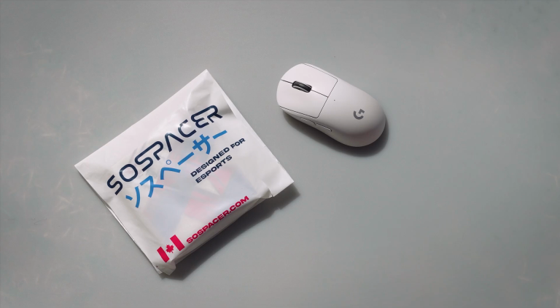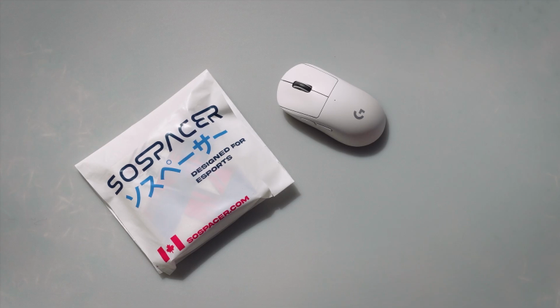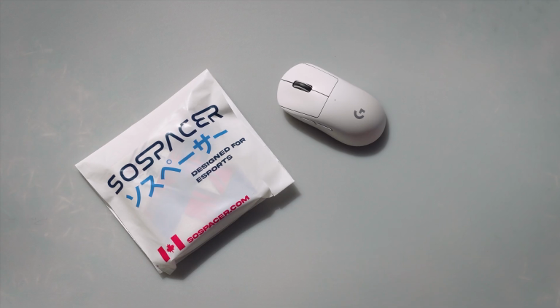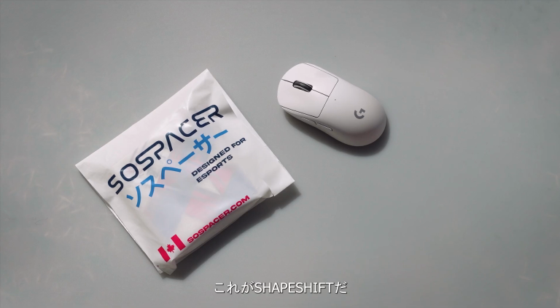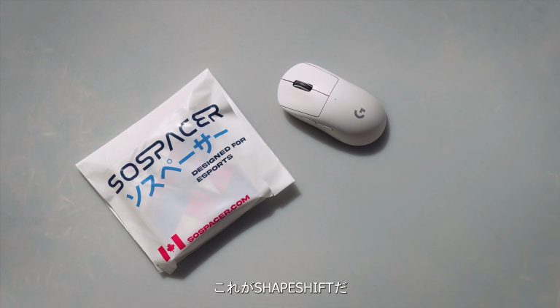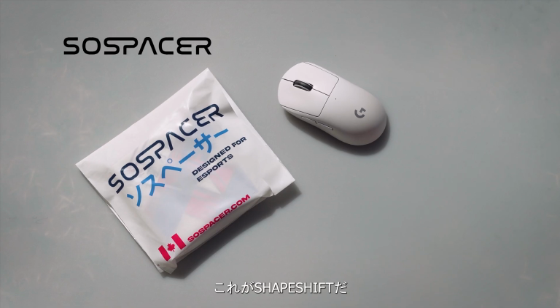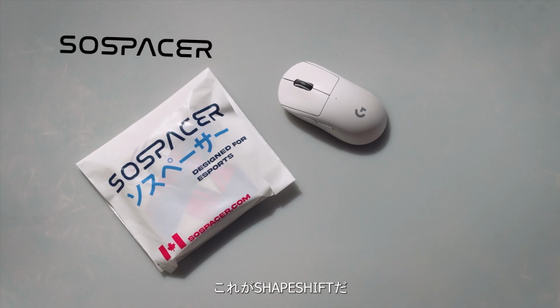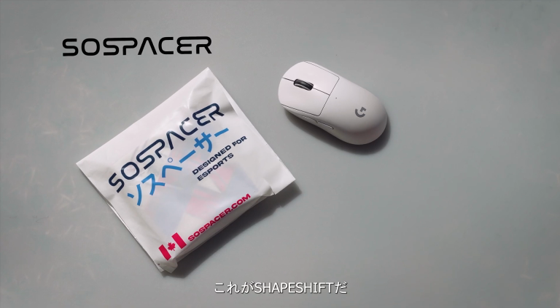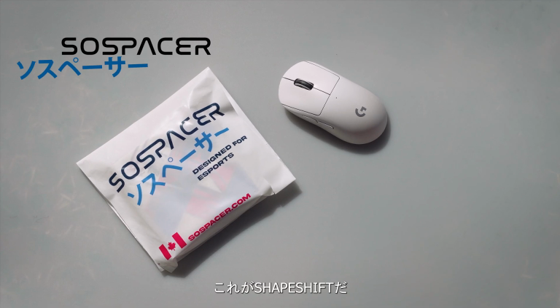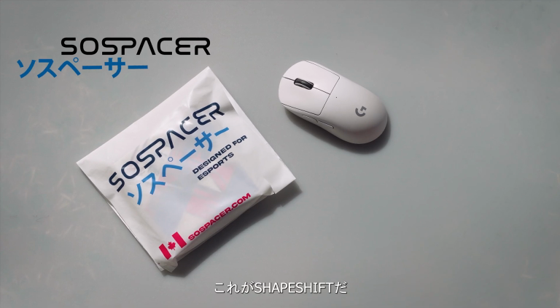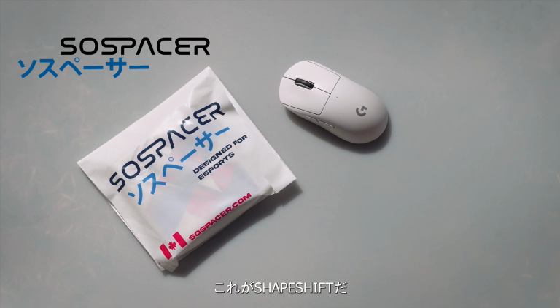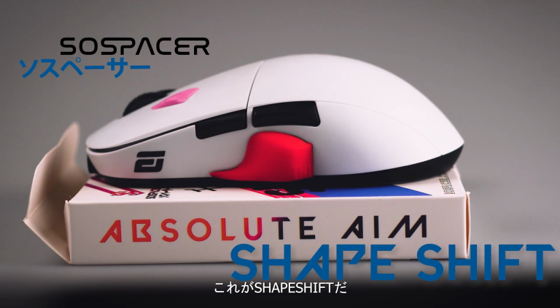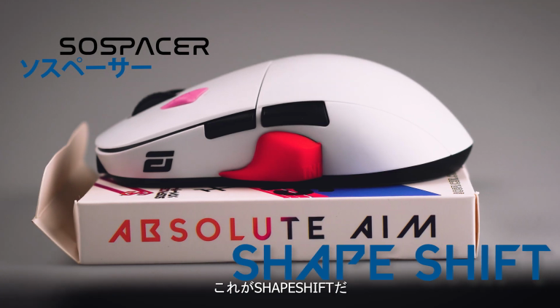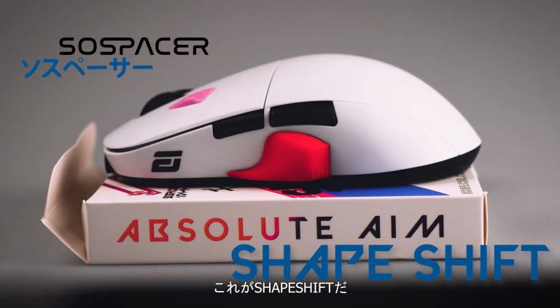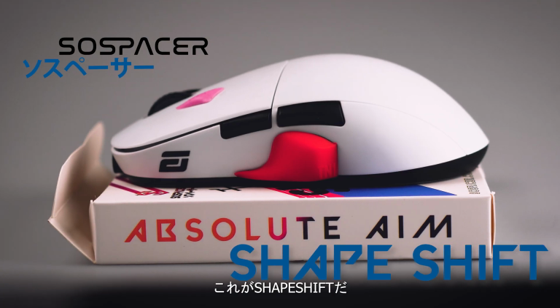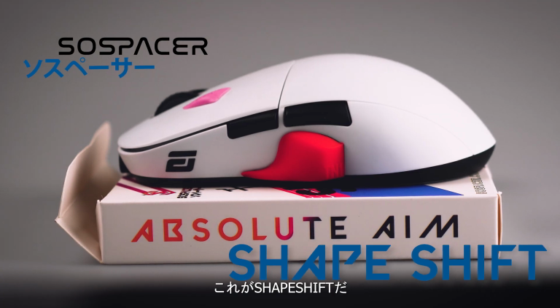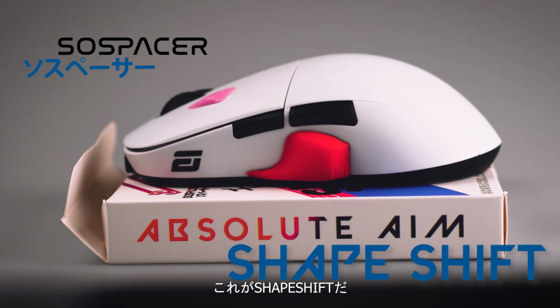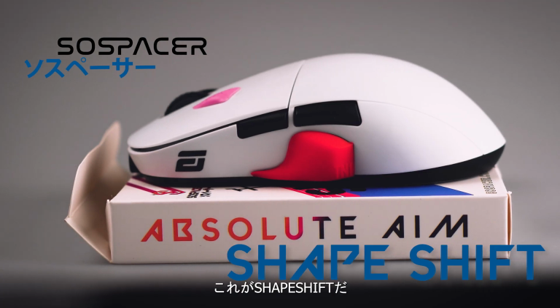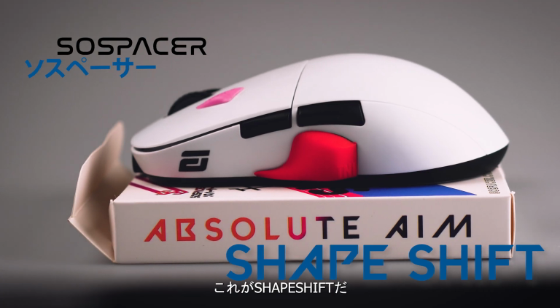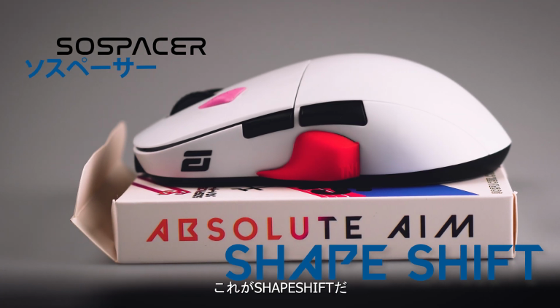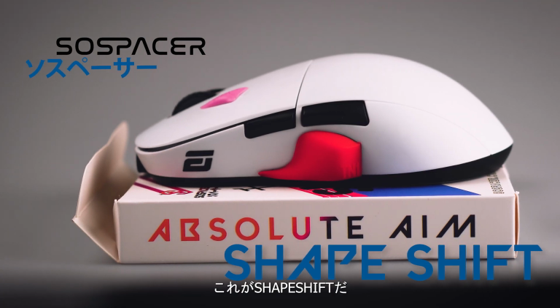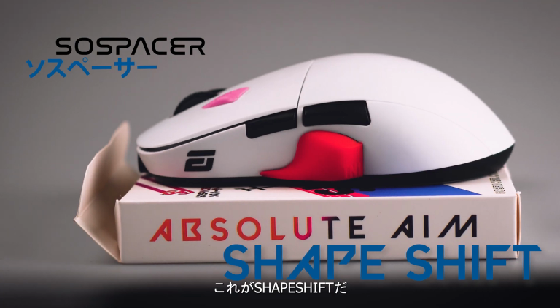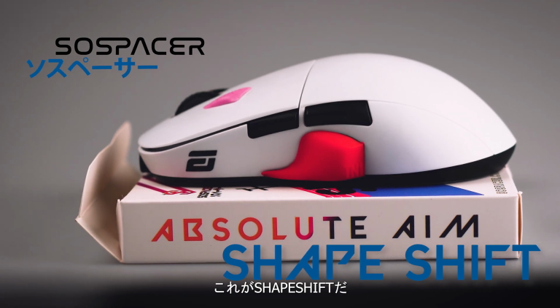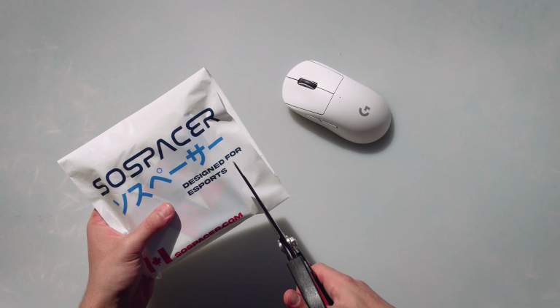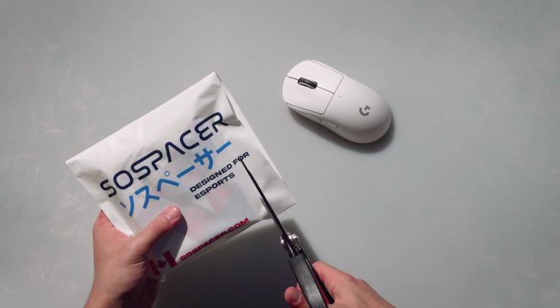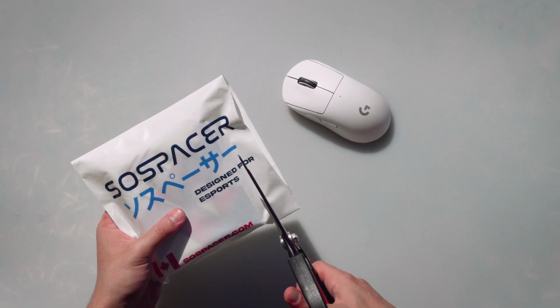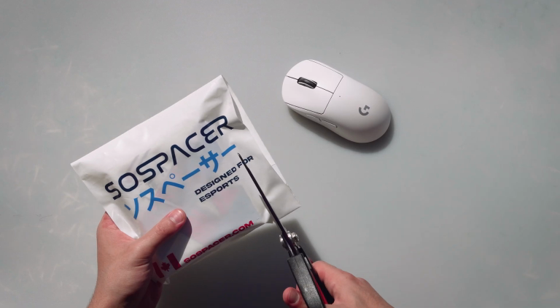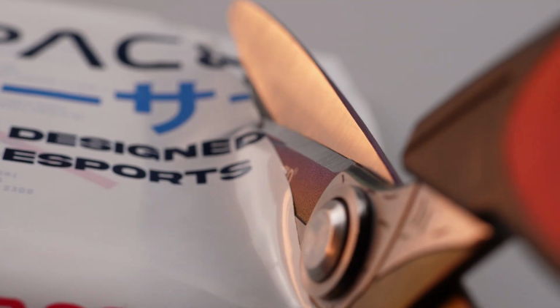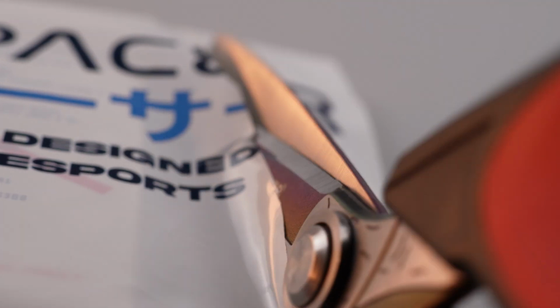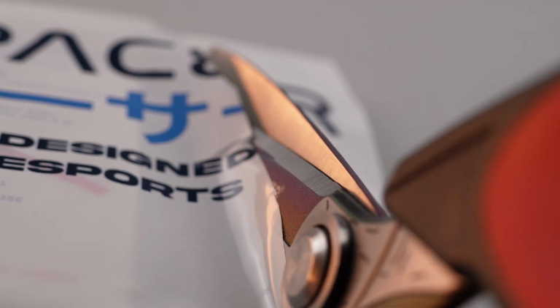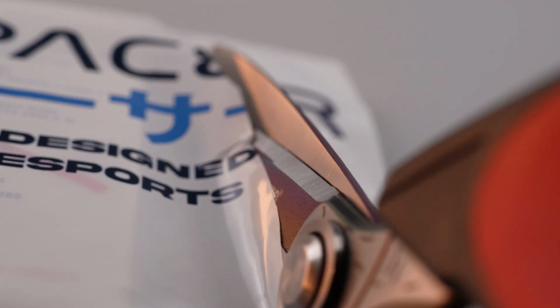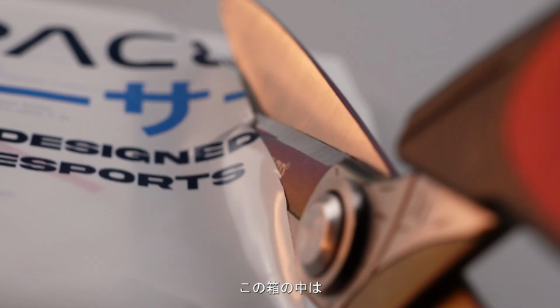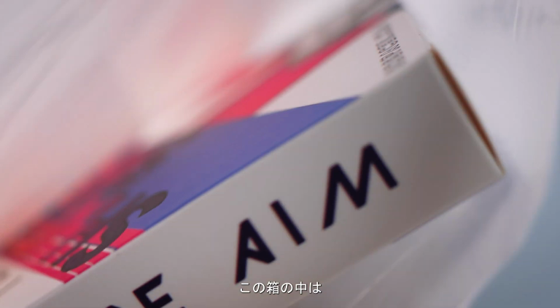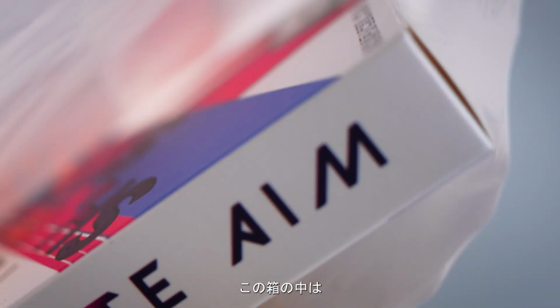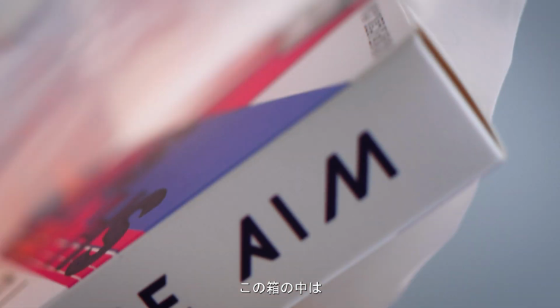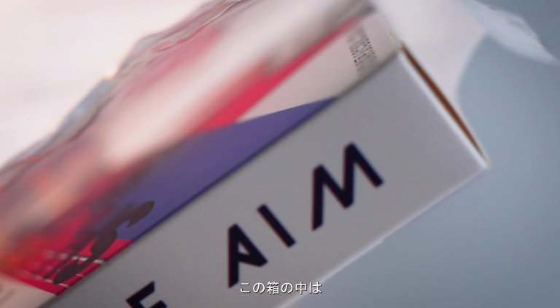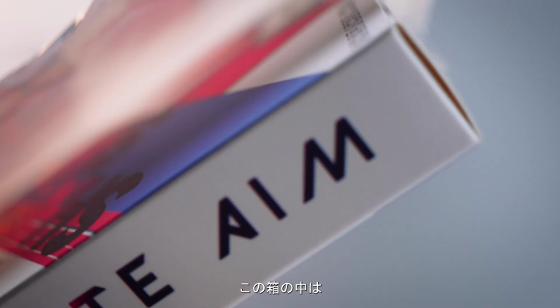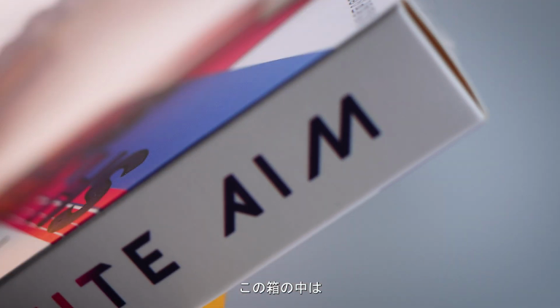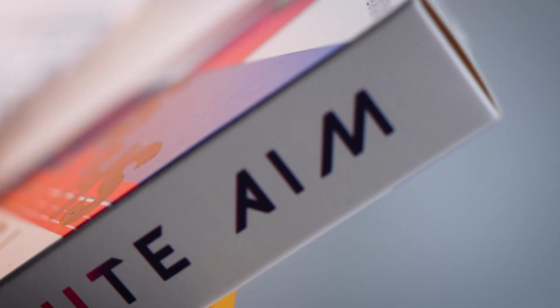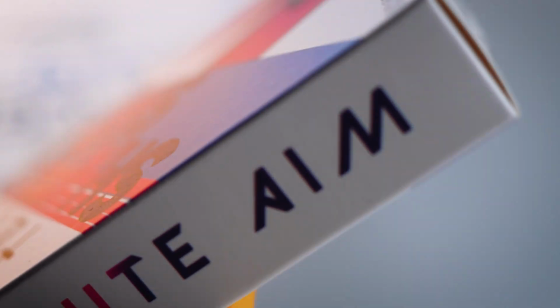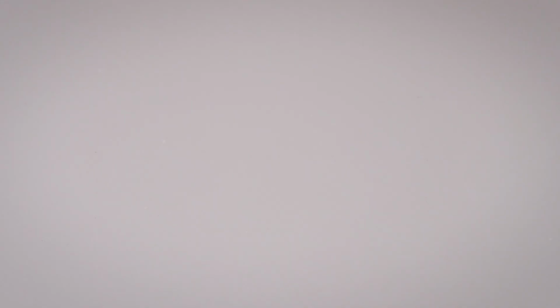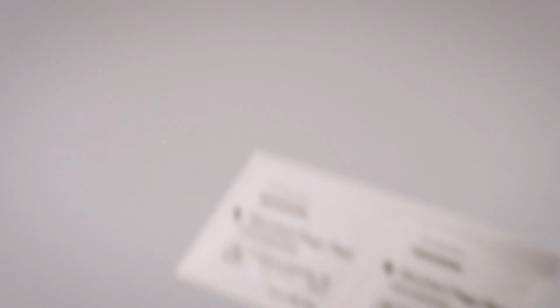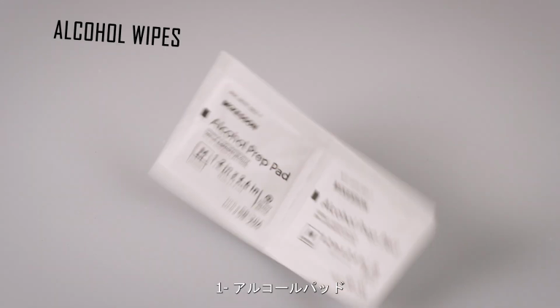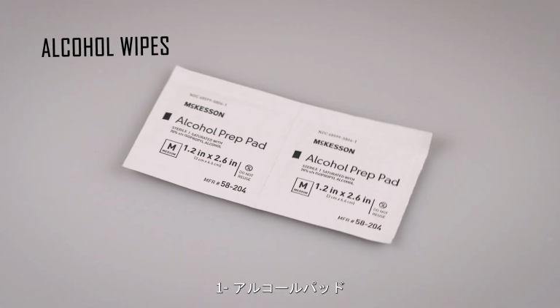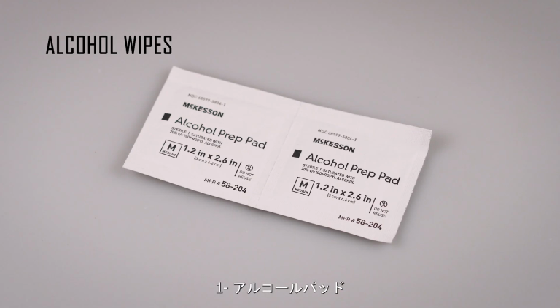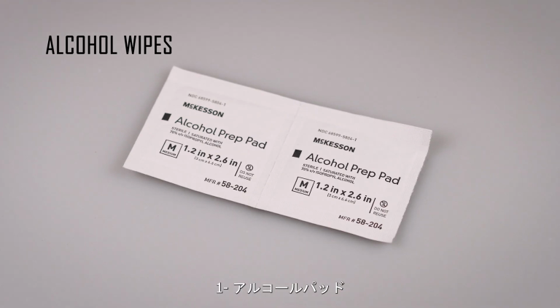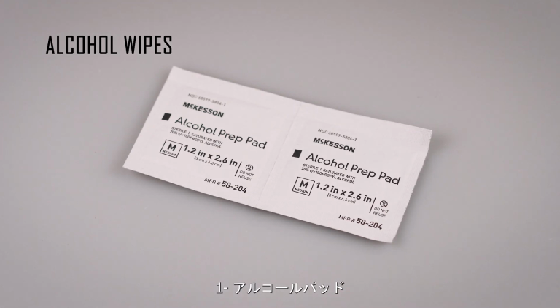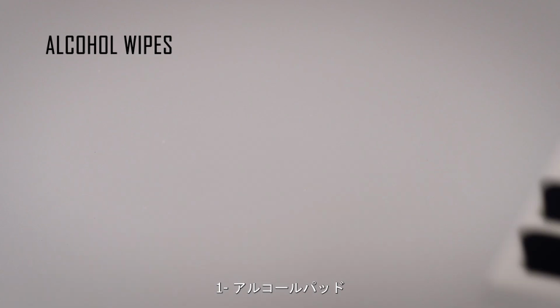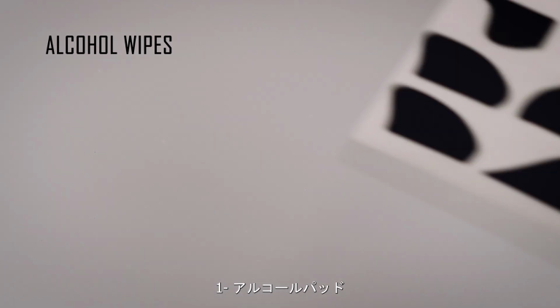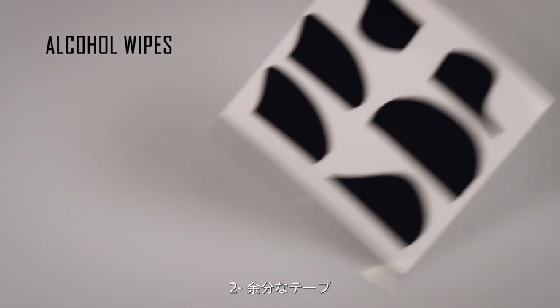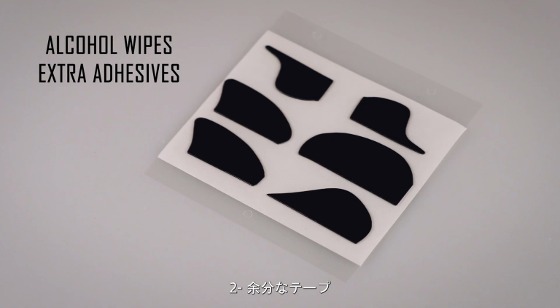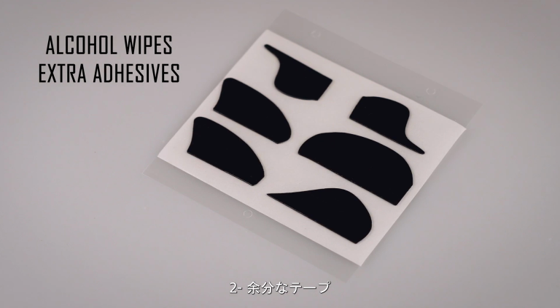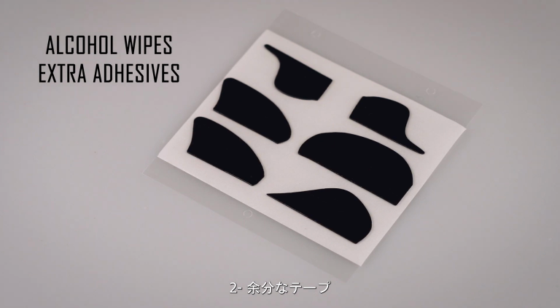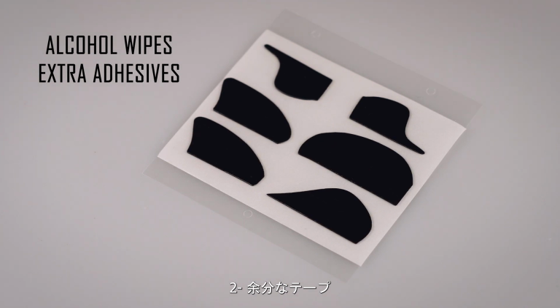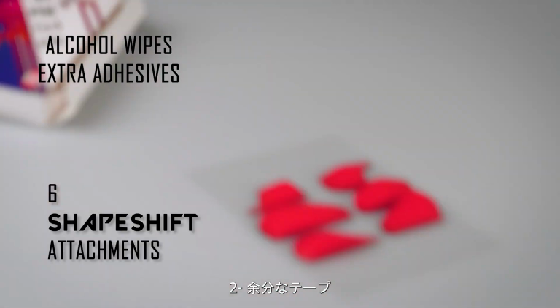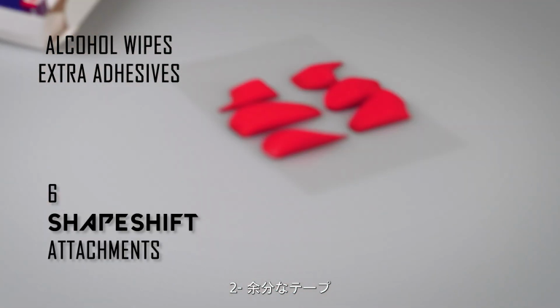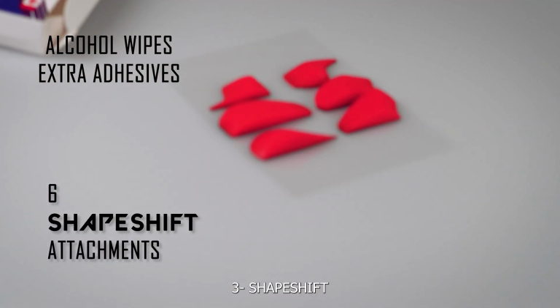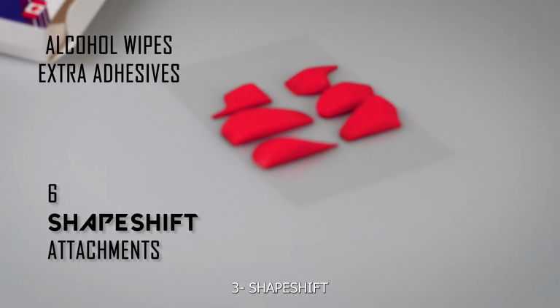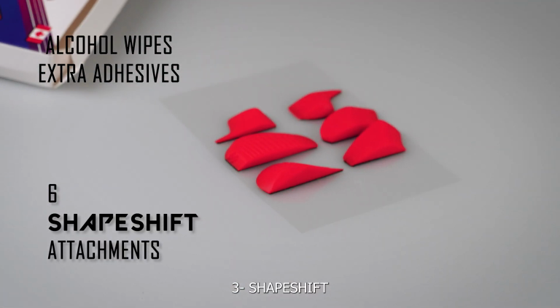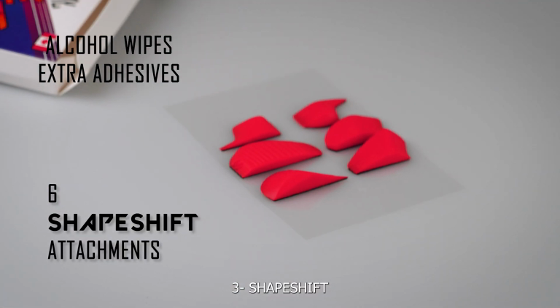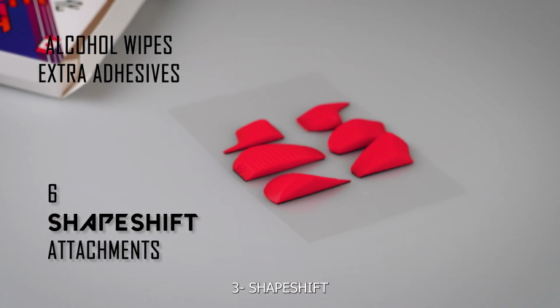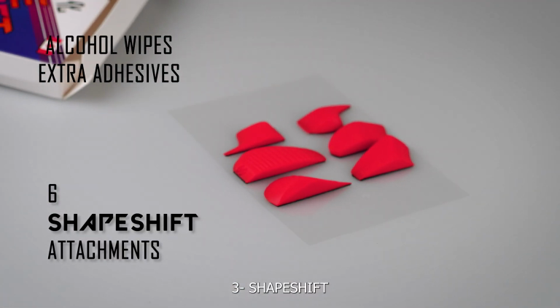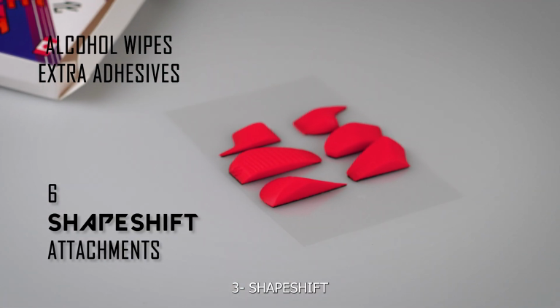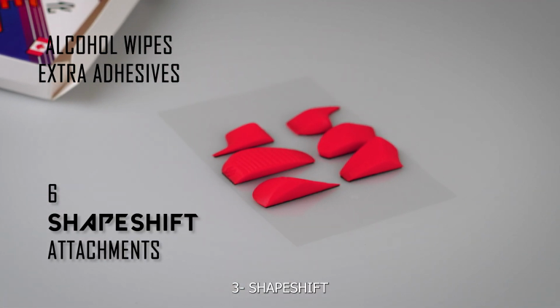This is Shapeshift. Inside the box, you'll find your wipes, extra adhesive, and your grips.